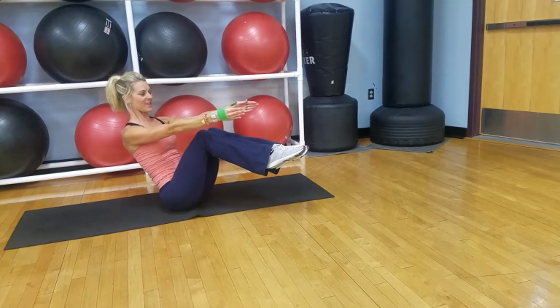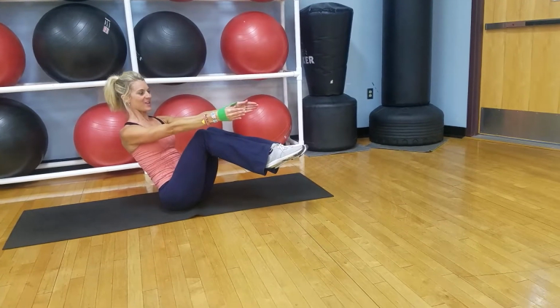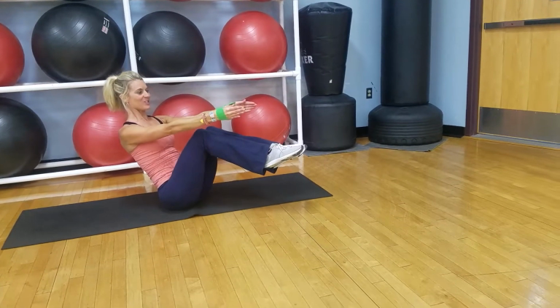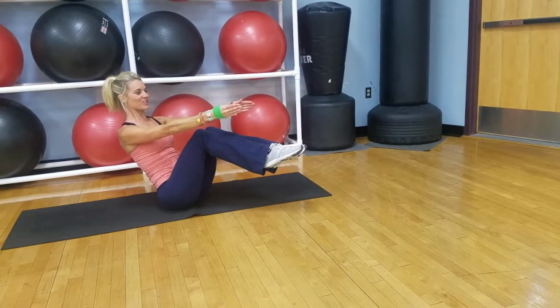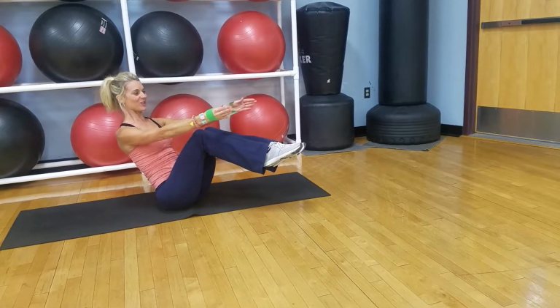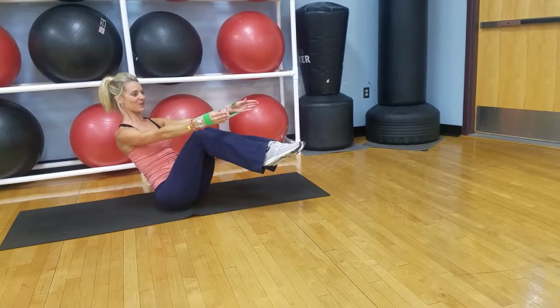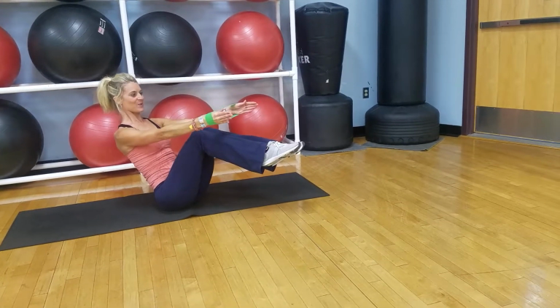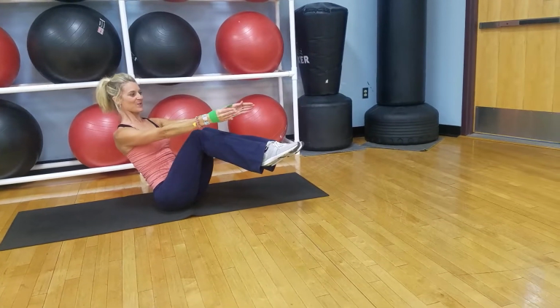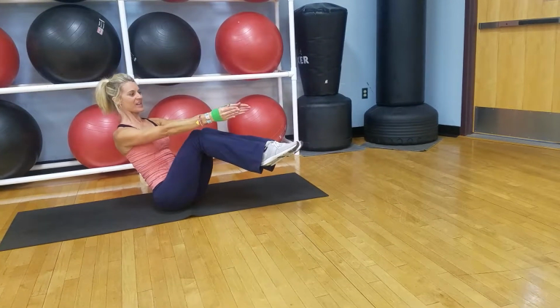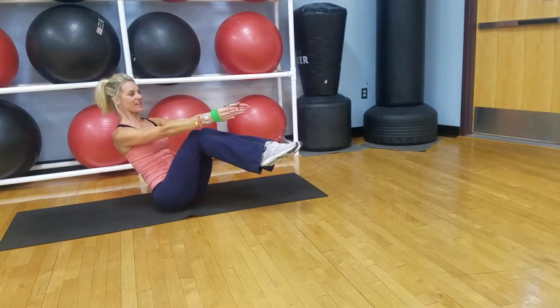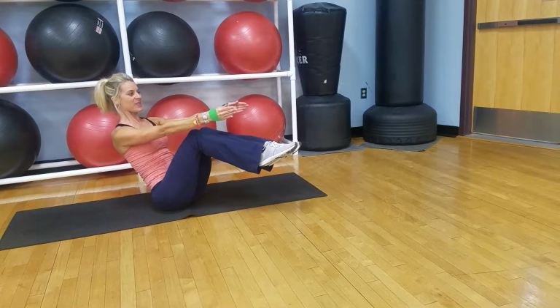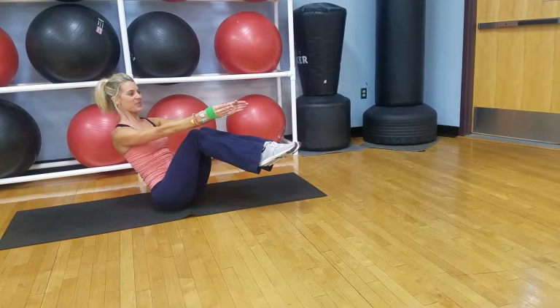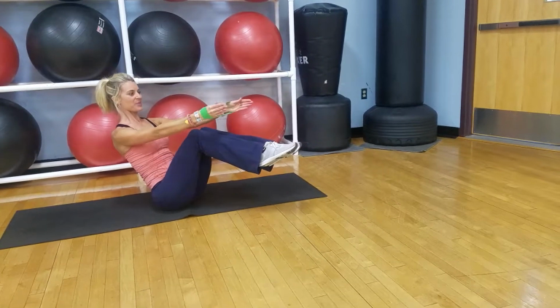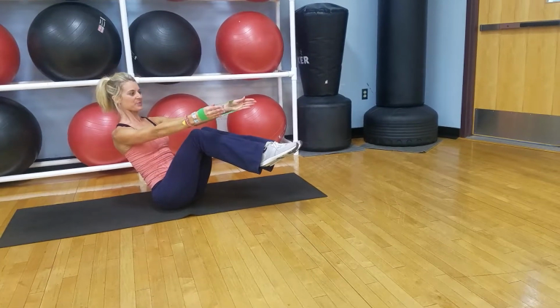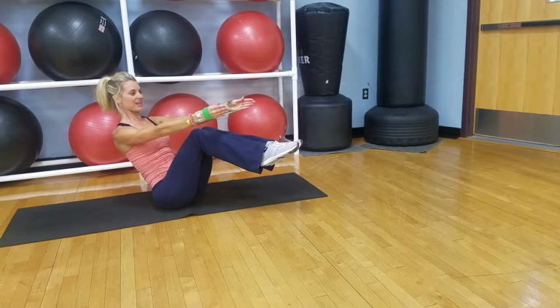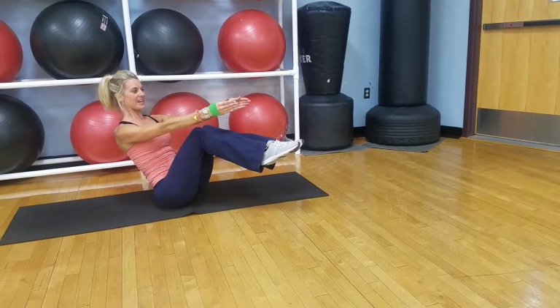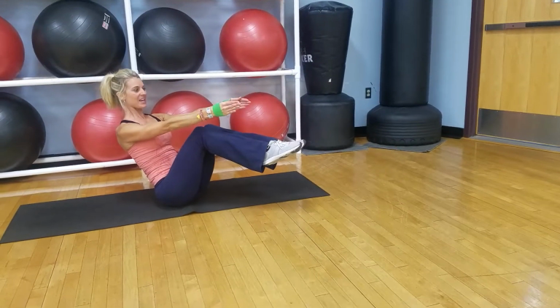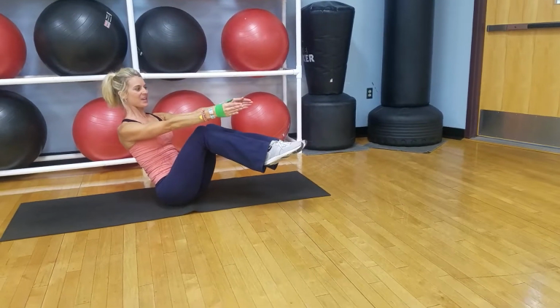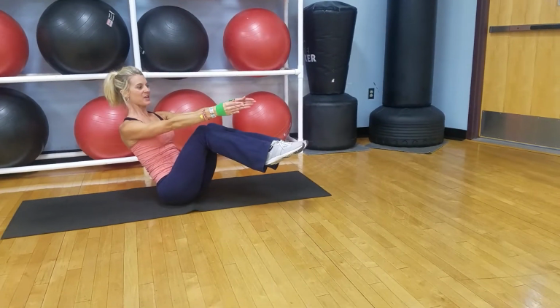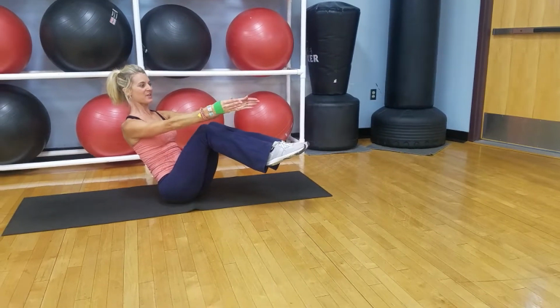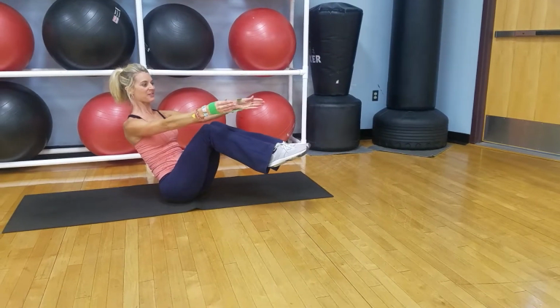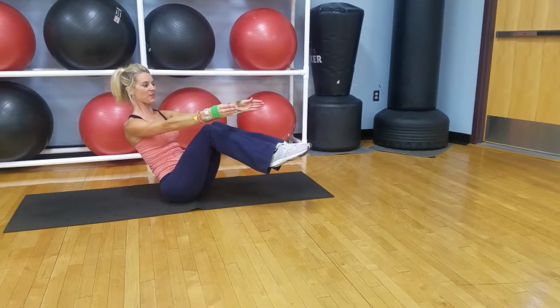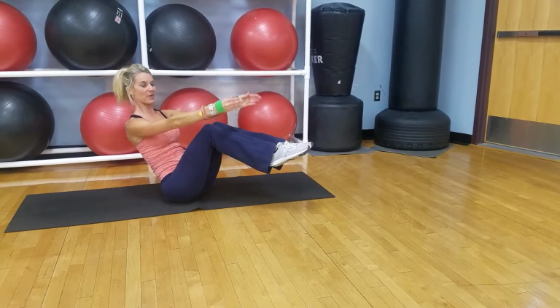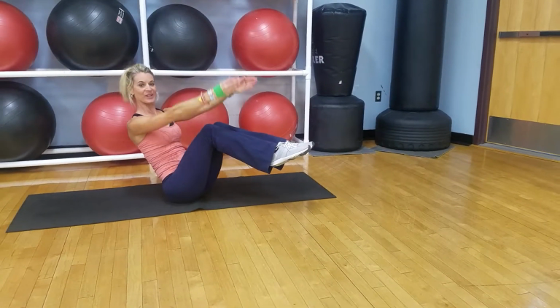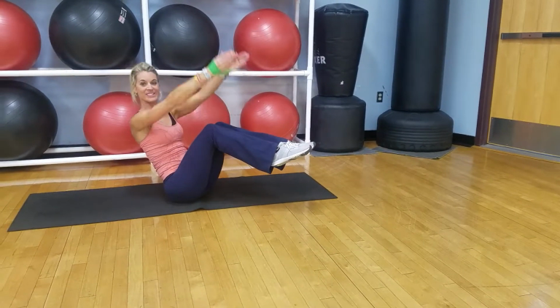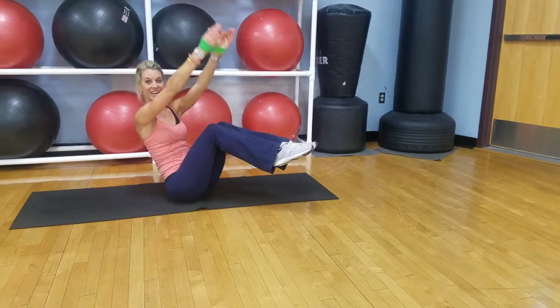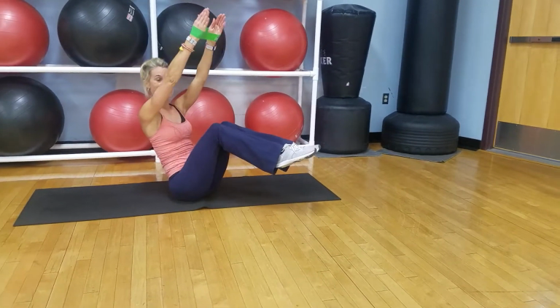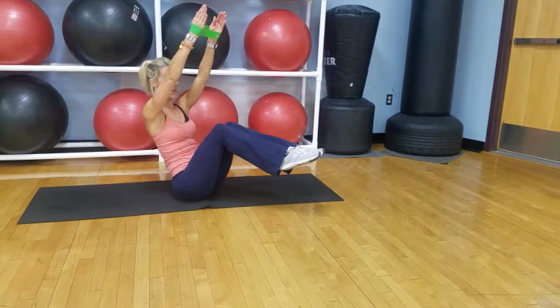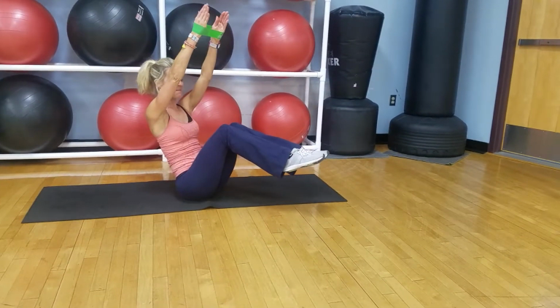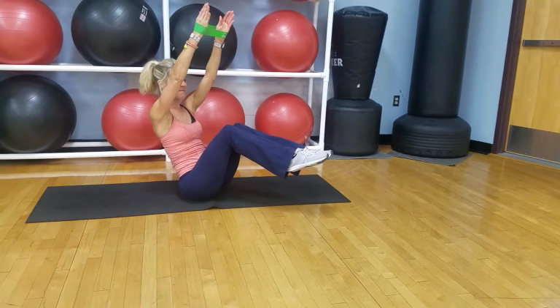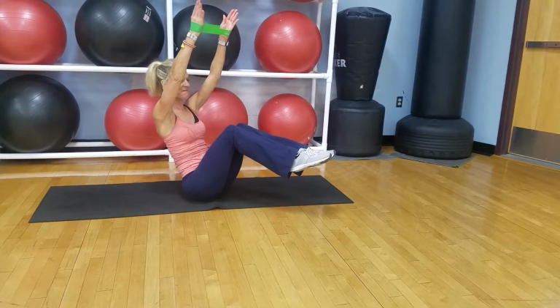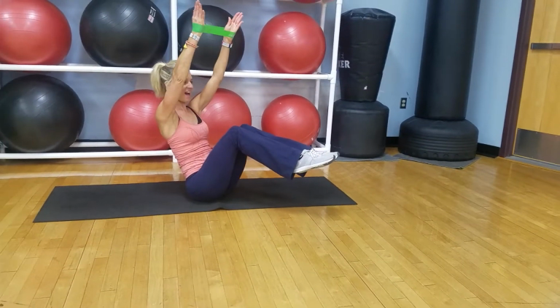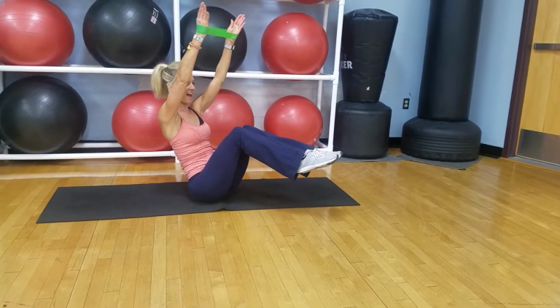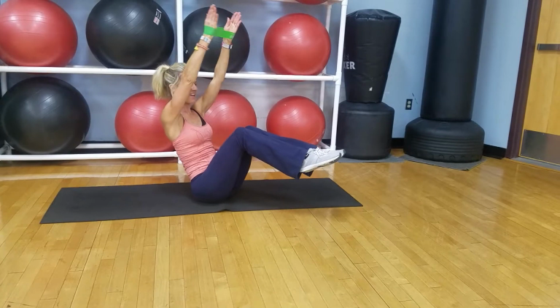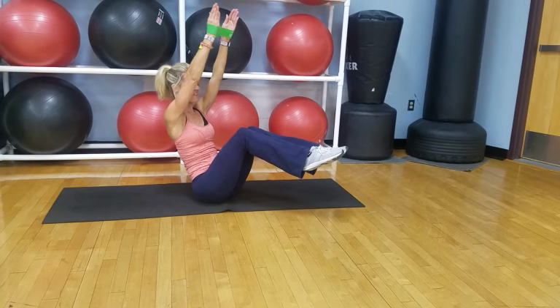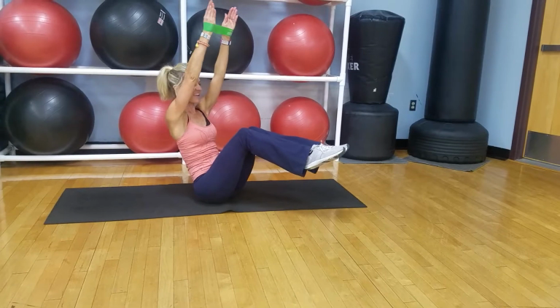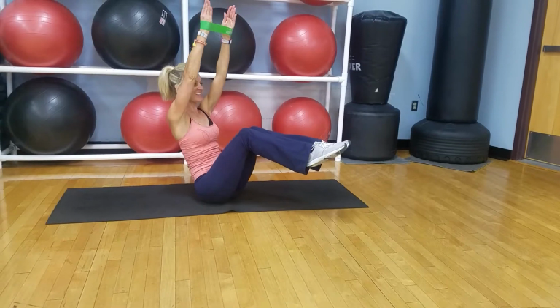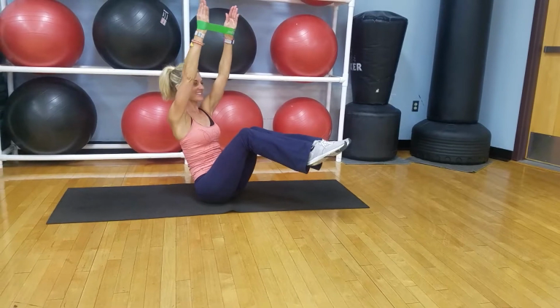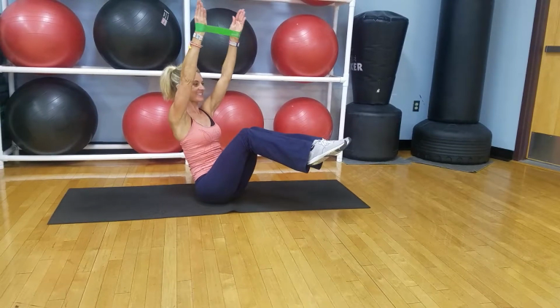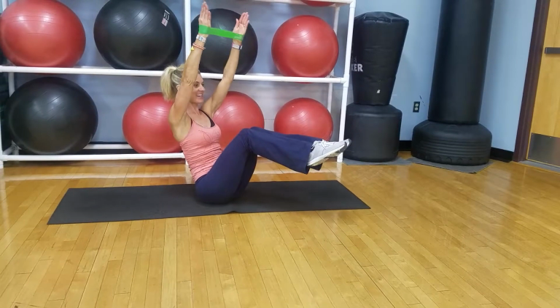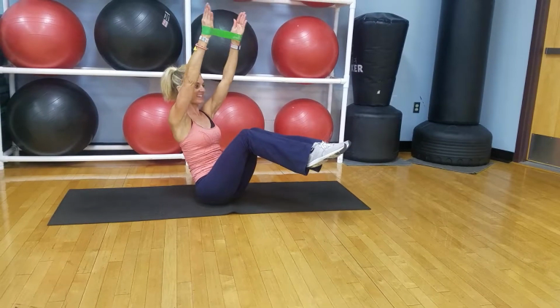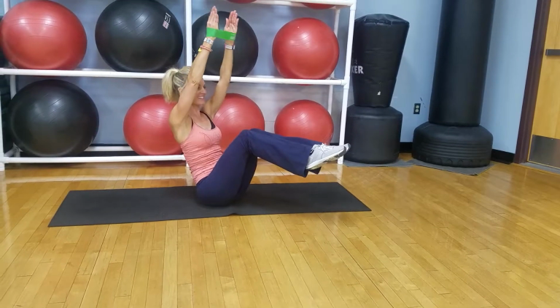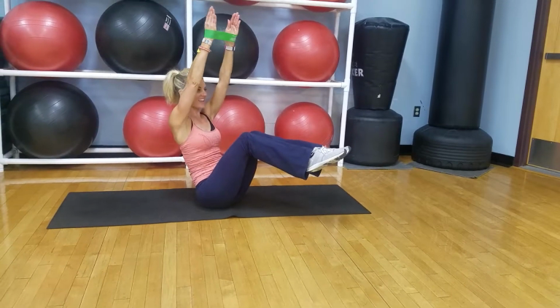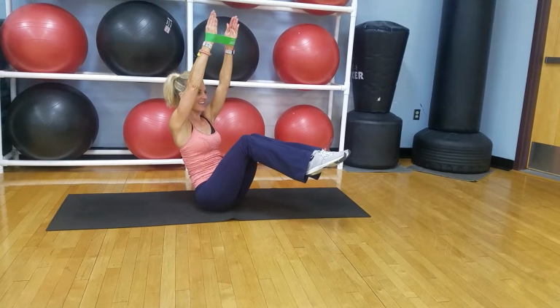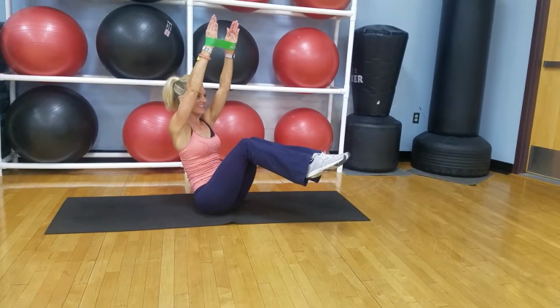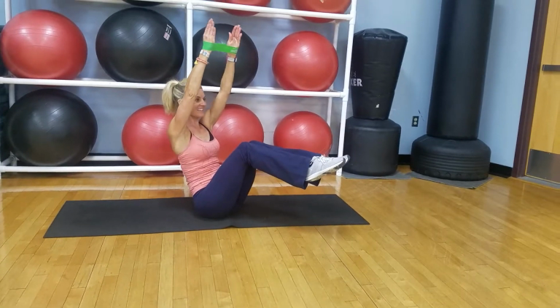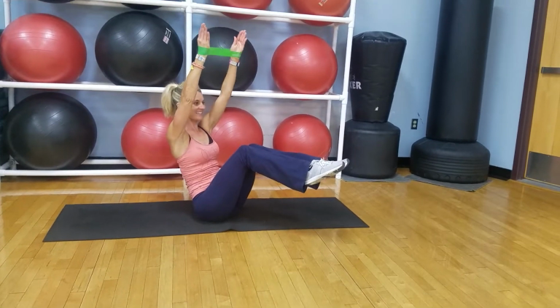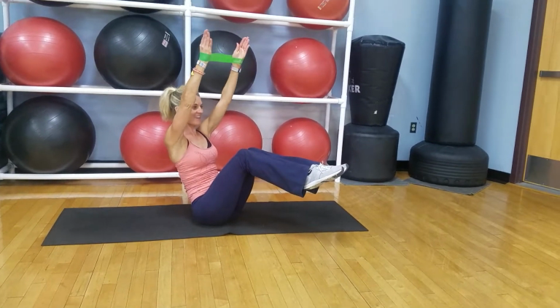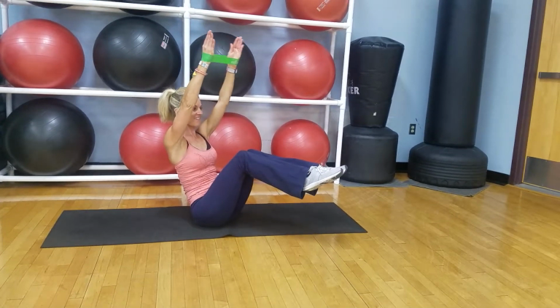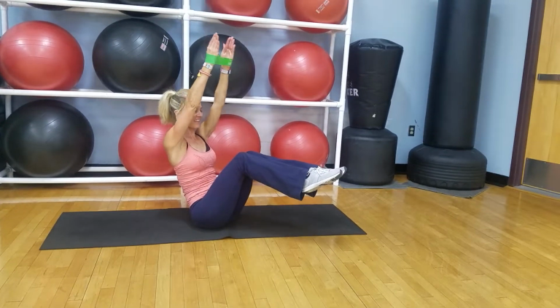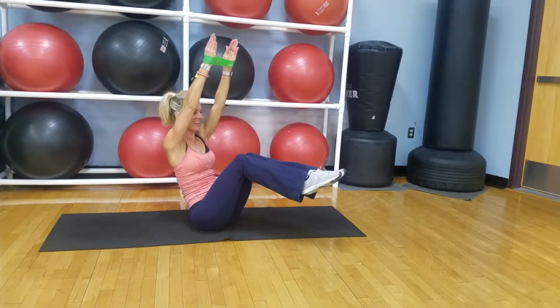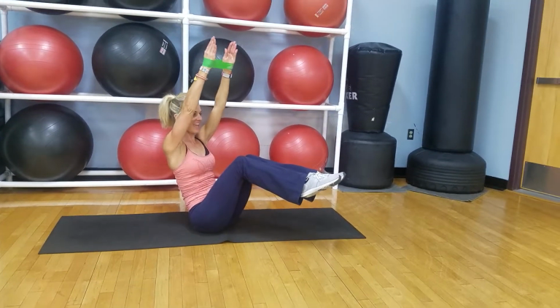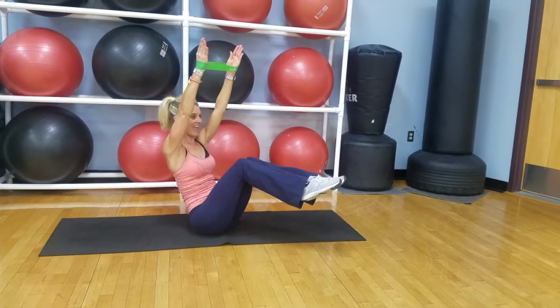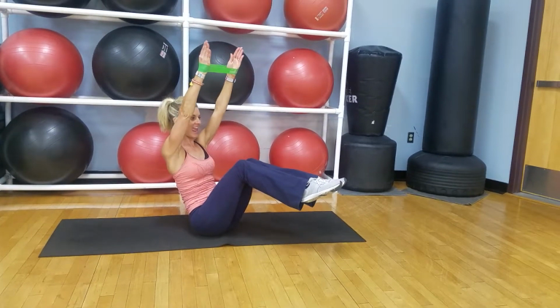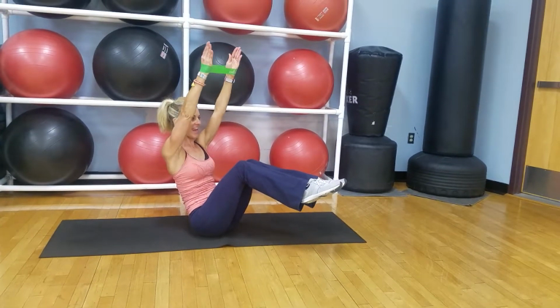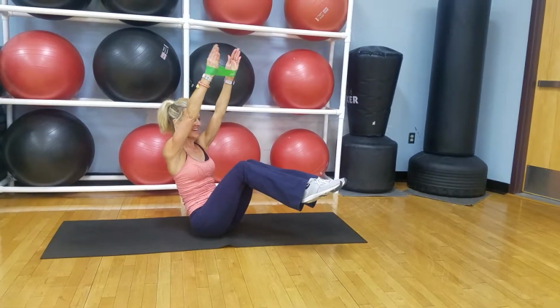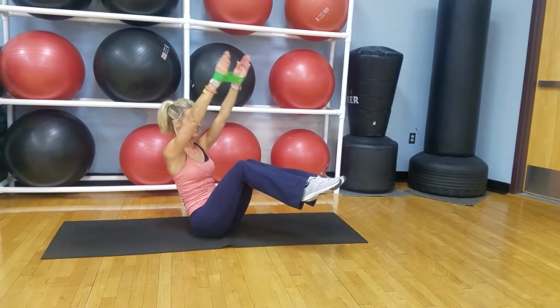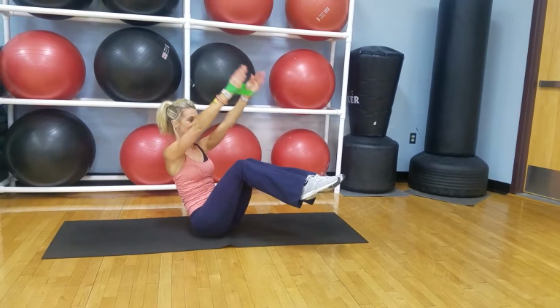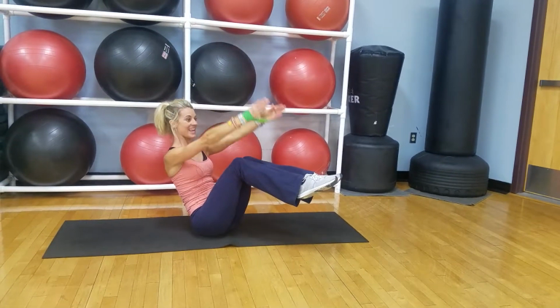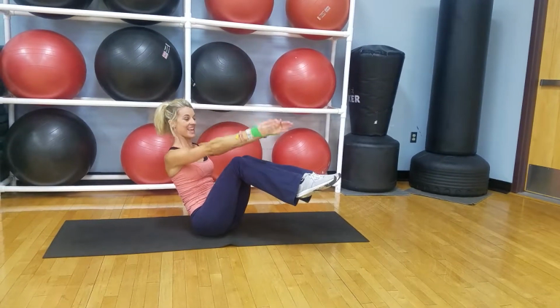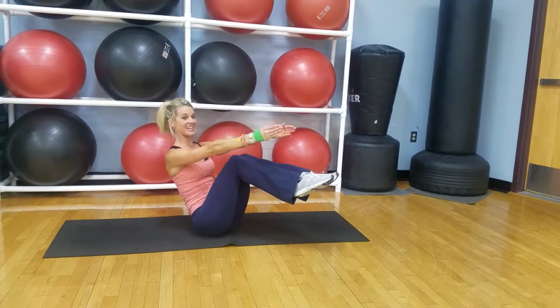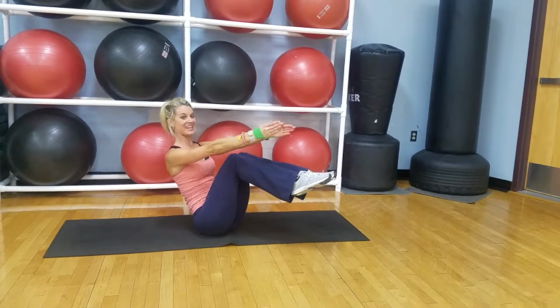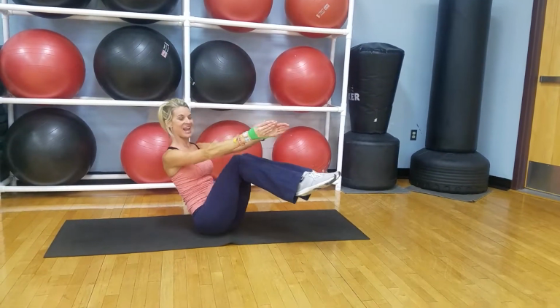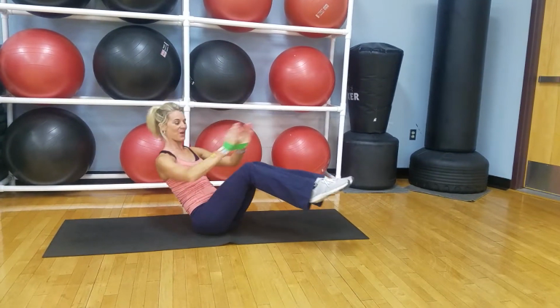2, 3, 4, take it up, 5, 6, 7, 8 — in and out.